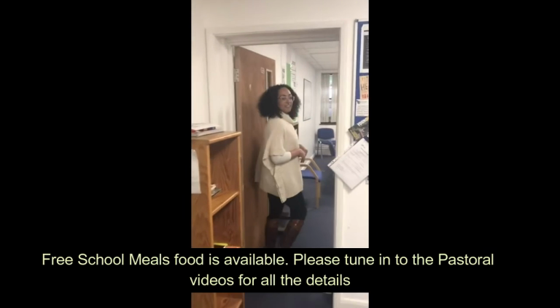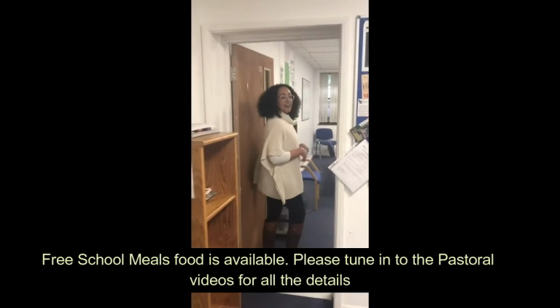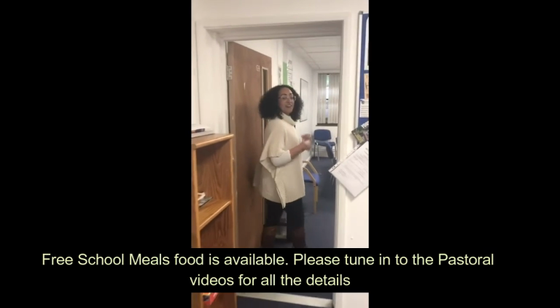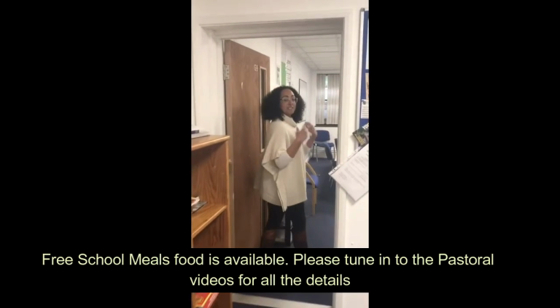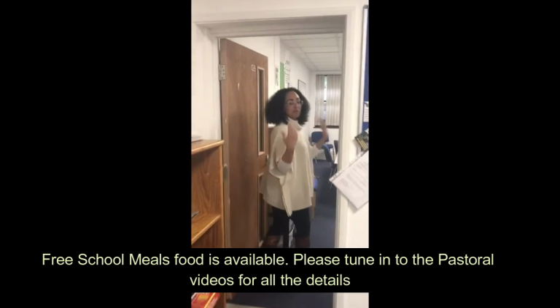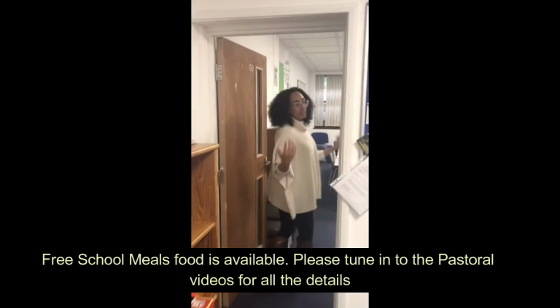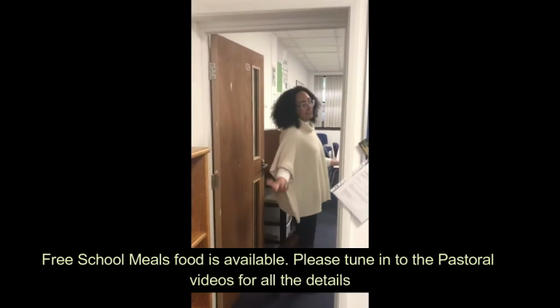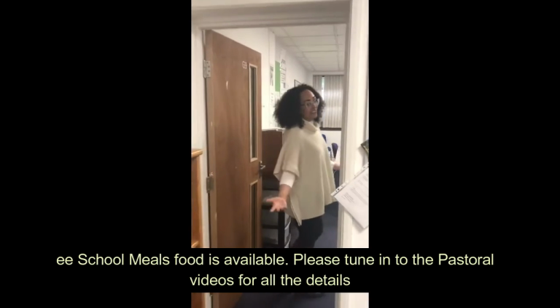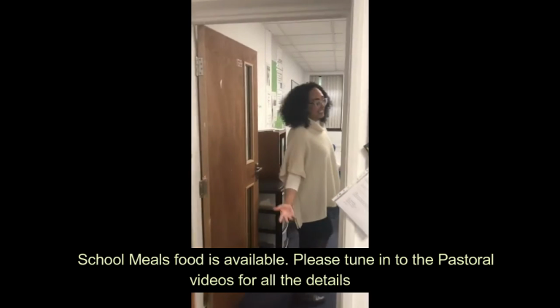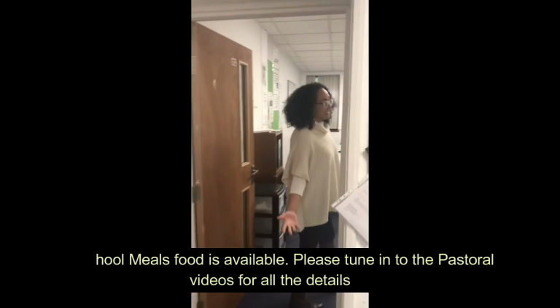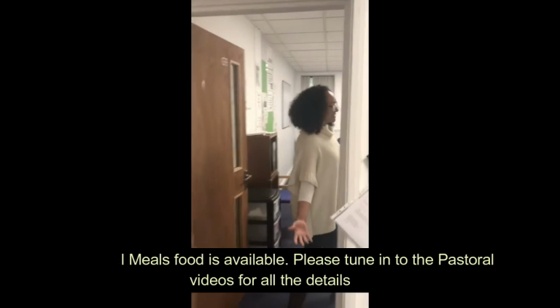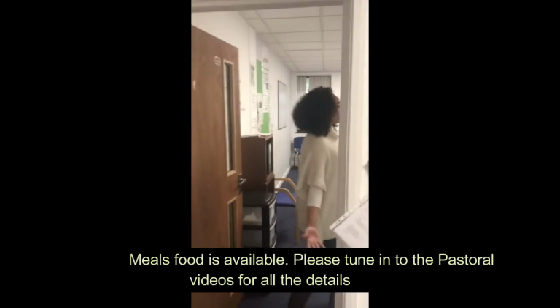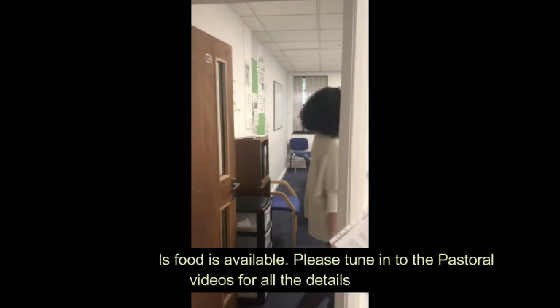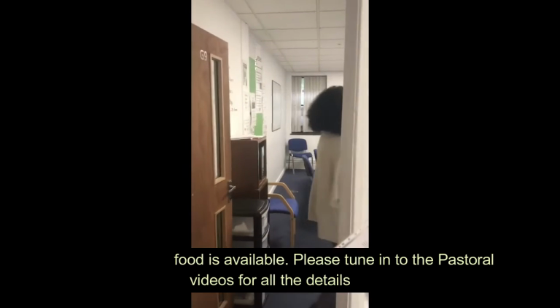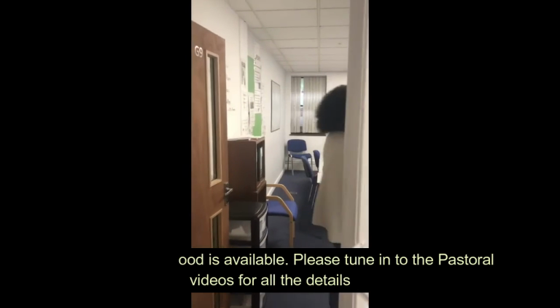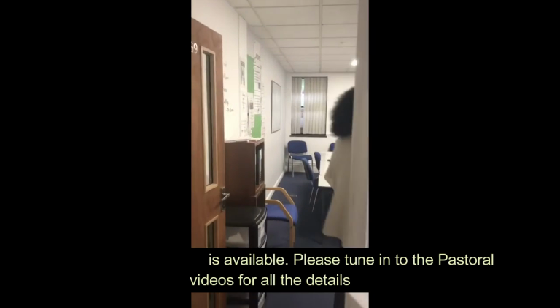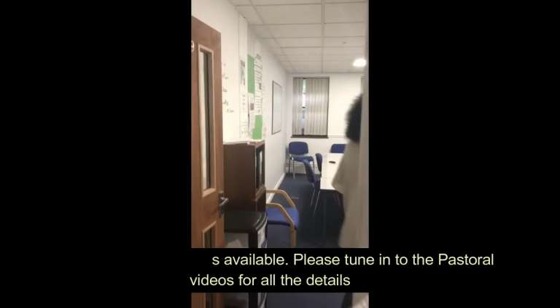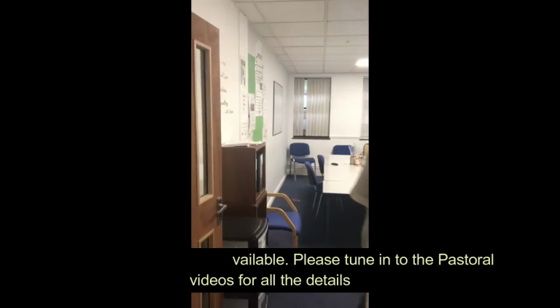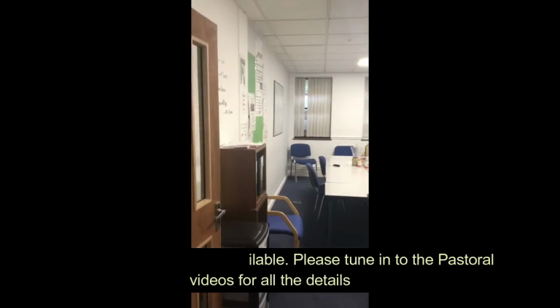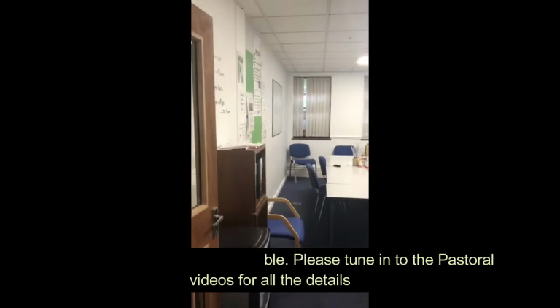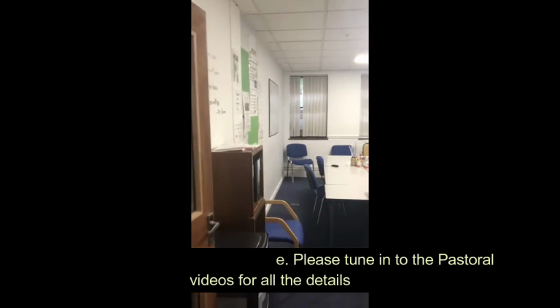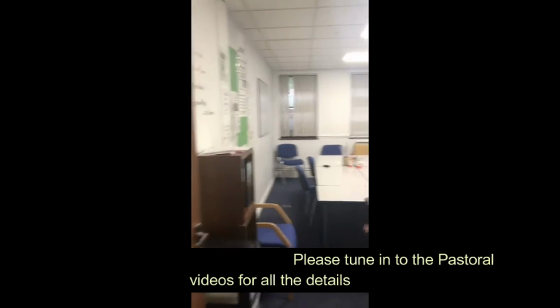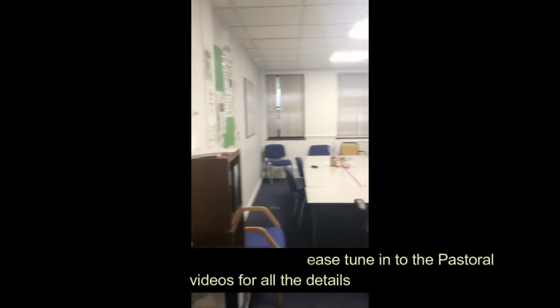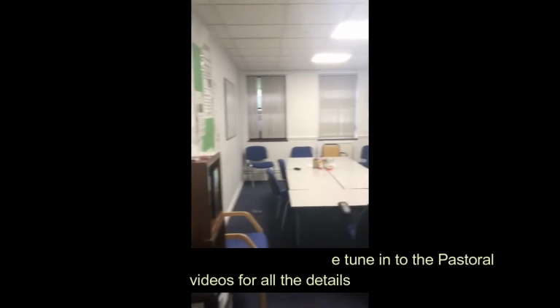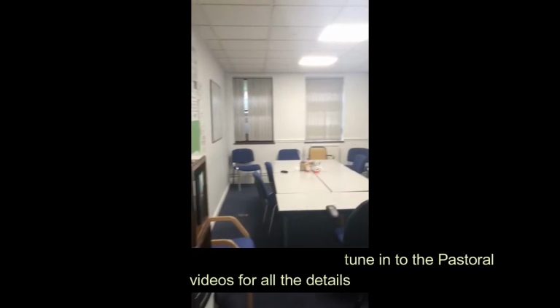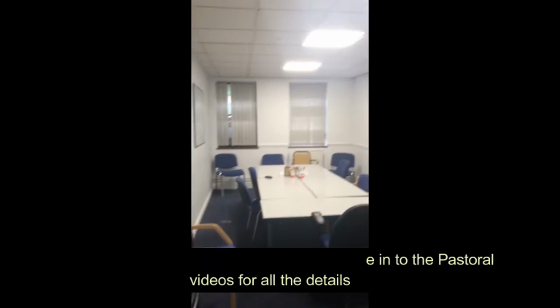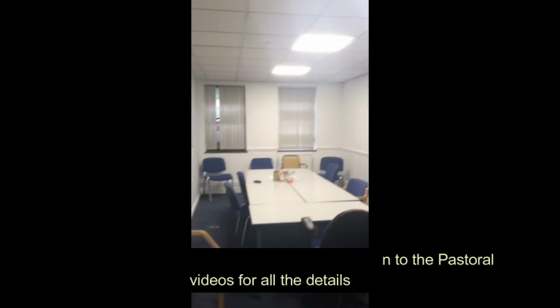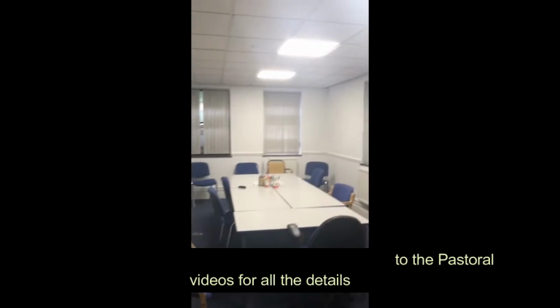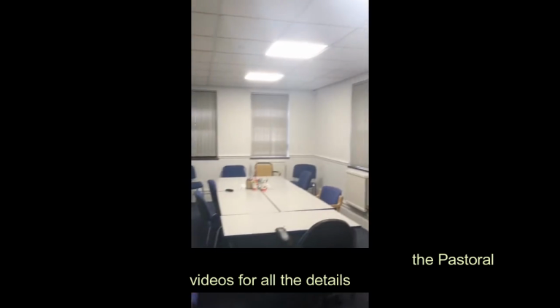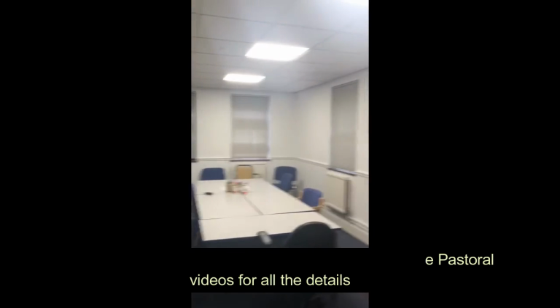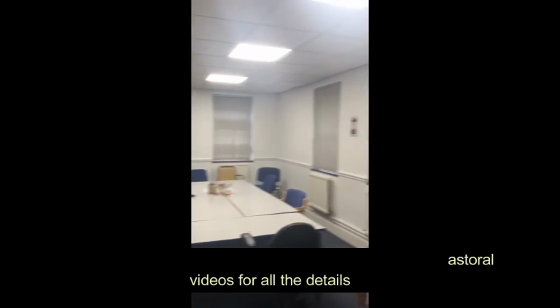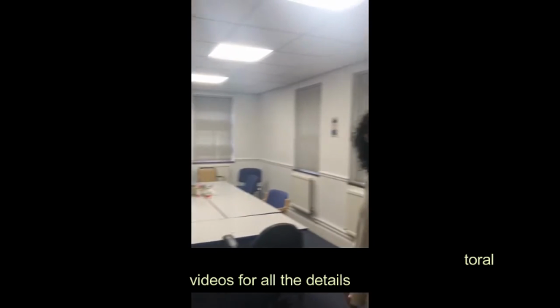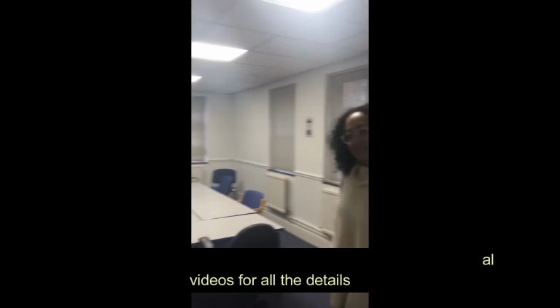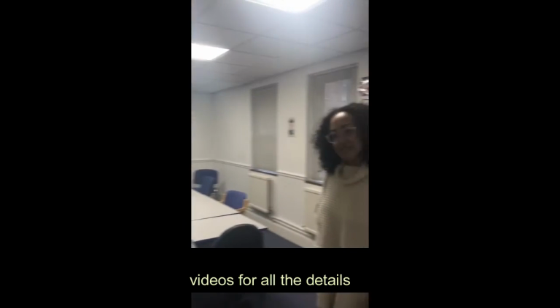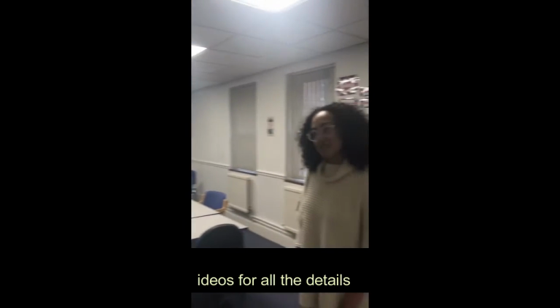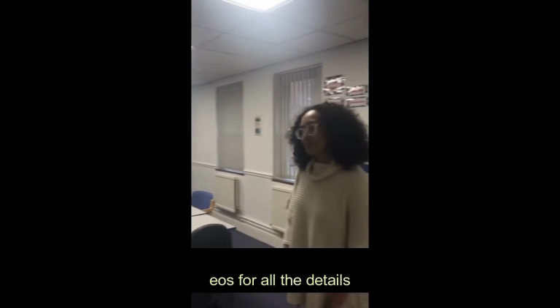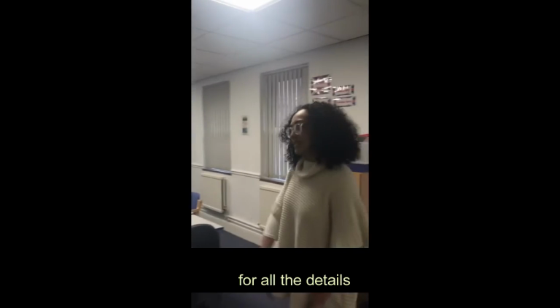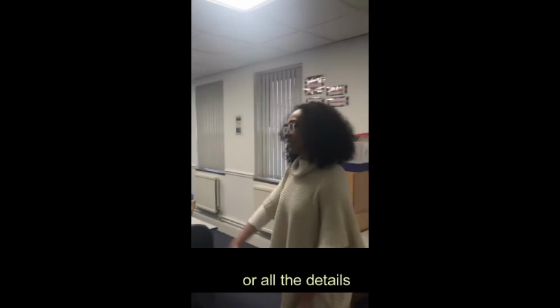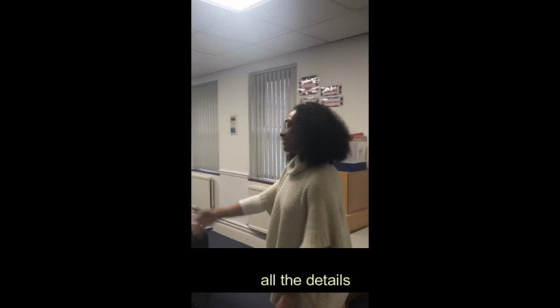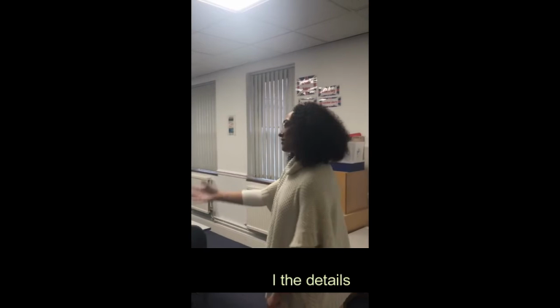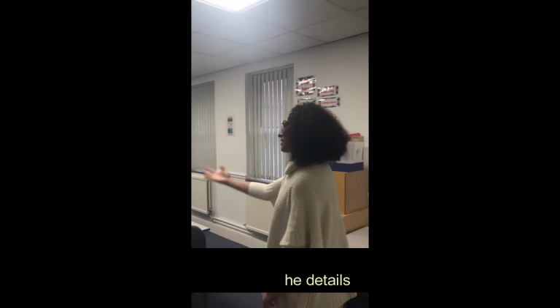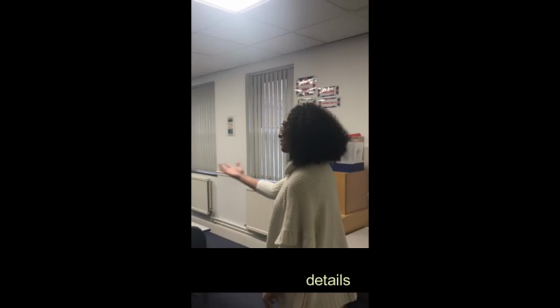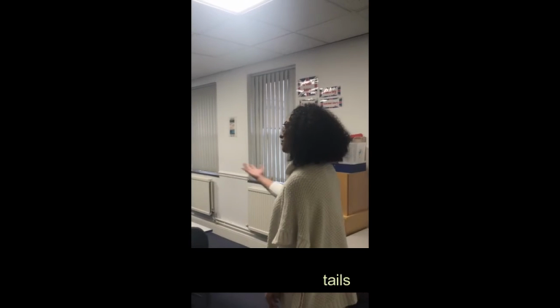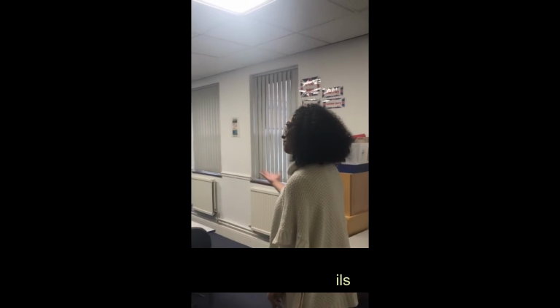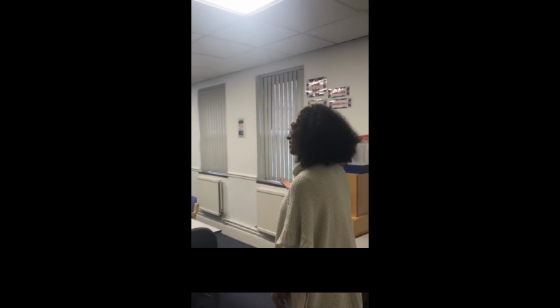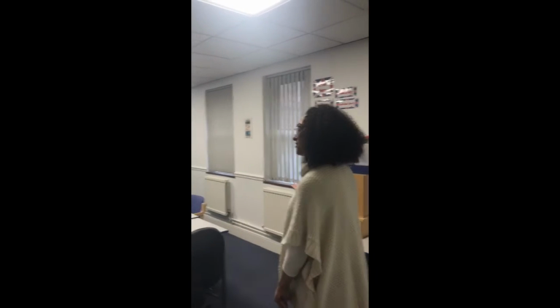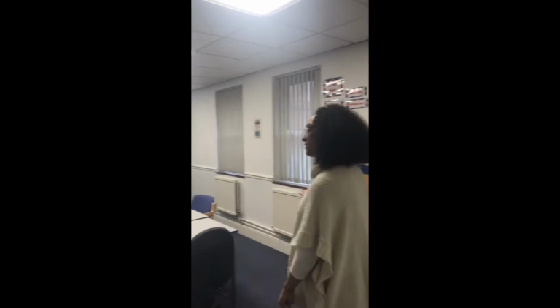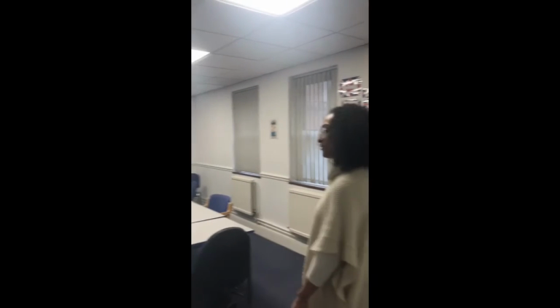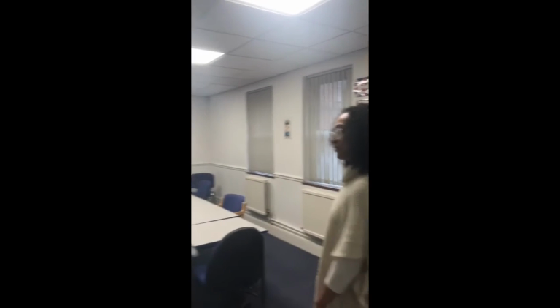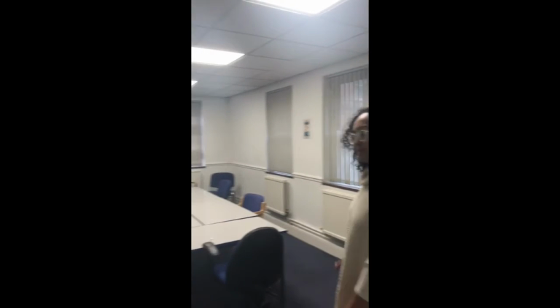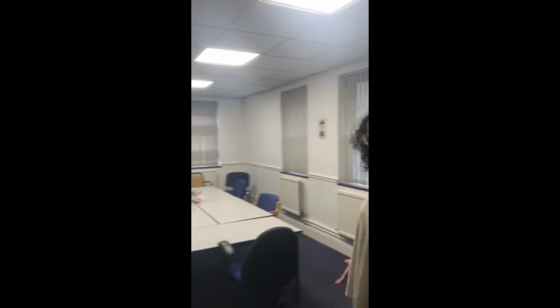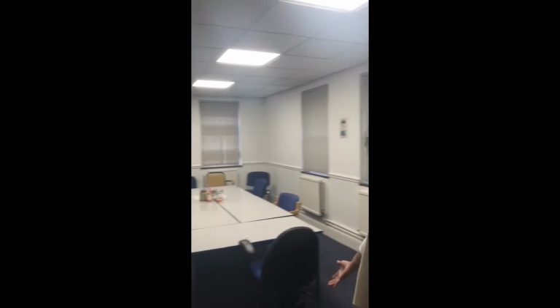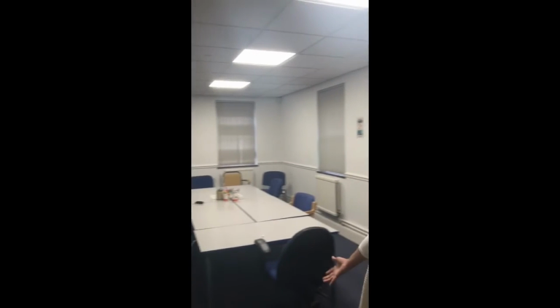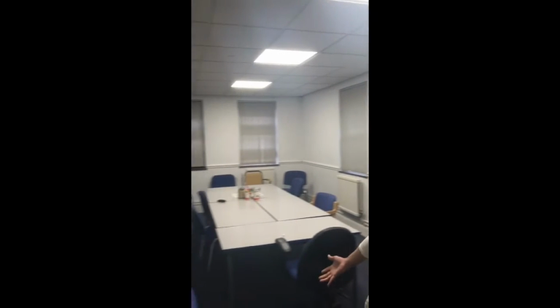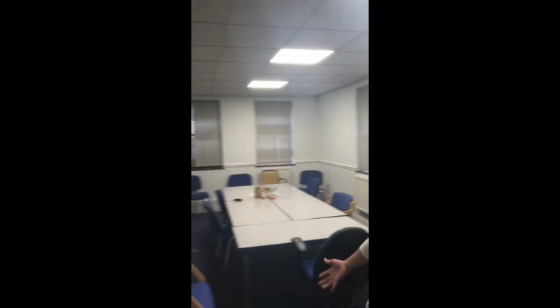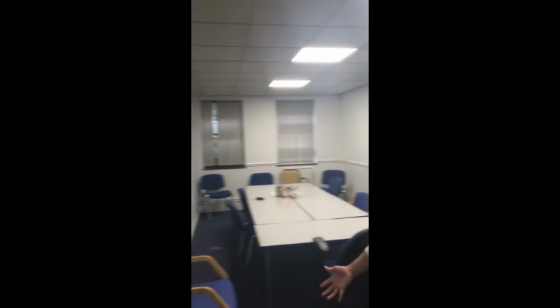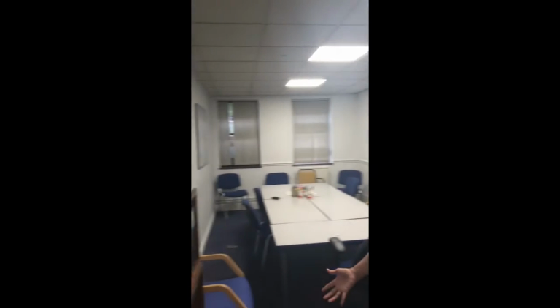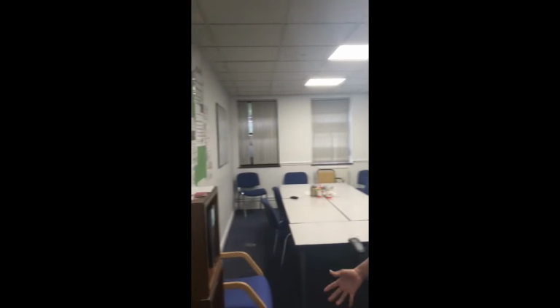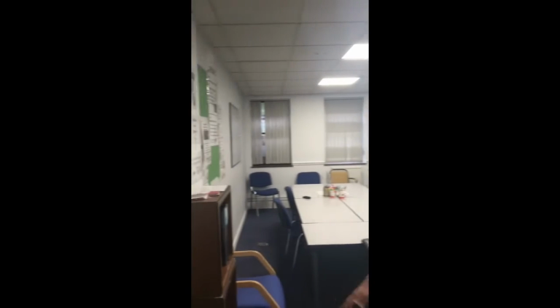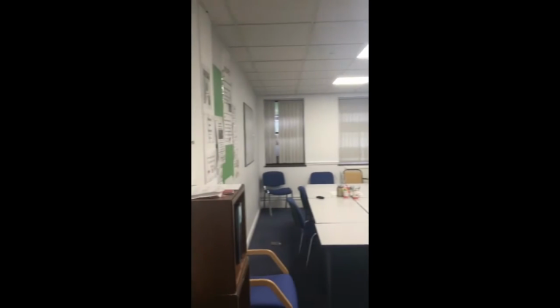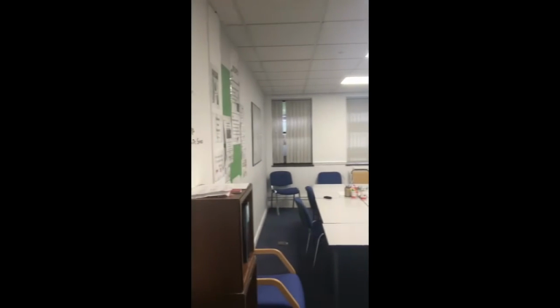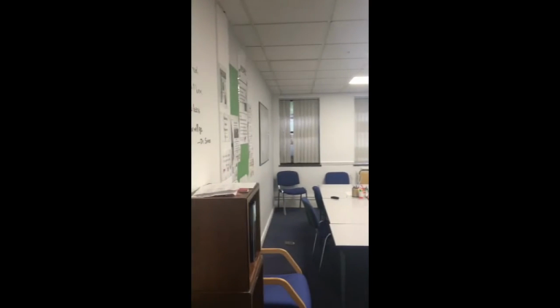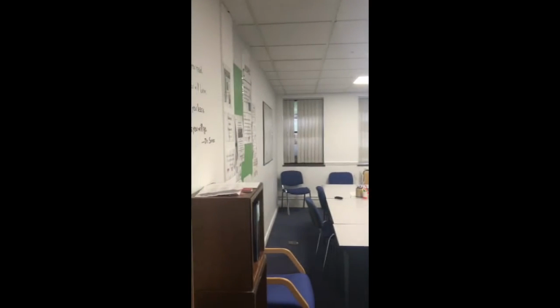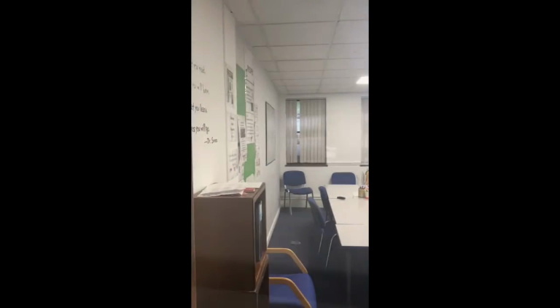Last but not least, this is our classroom. Lots of maths is taught in here, so you'll see lots of maths on the walls and you may have a maths lesson in here.